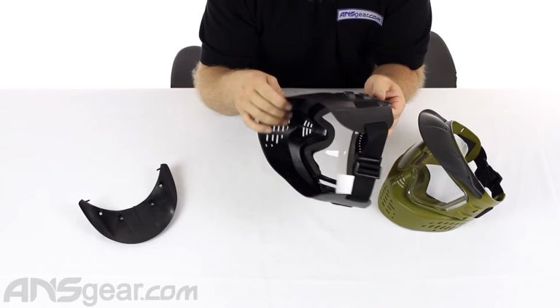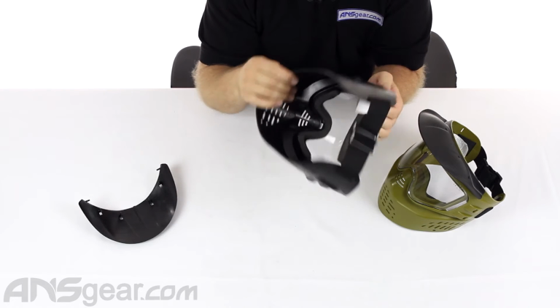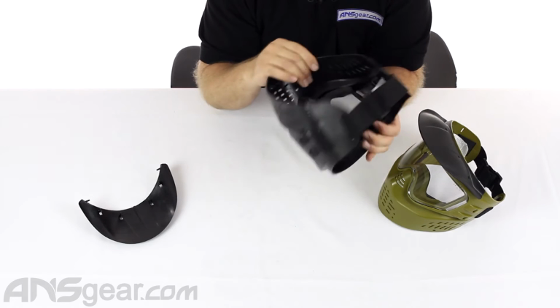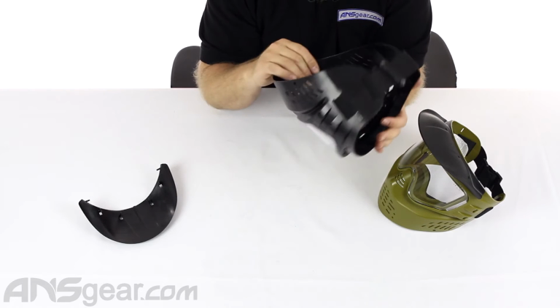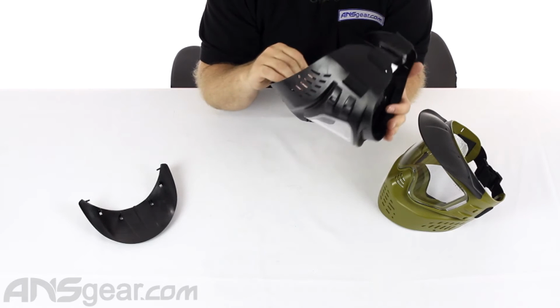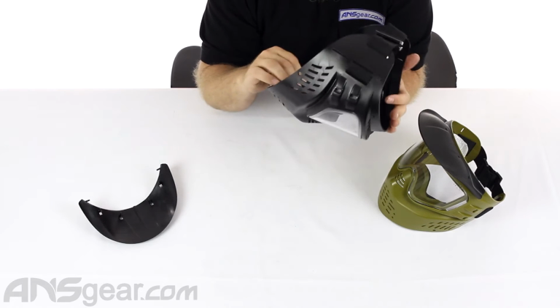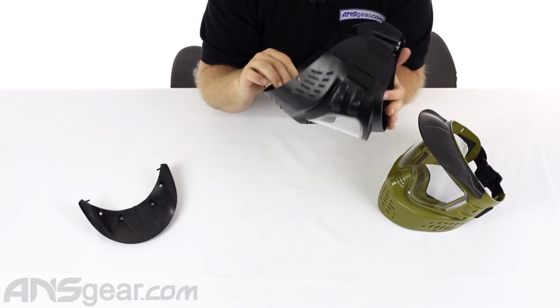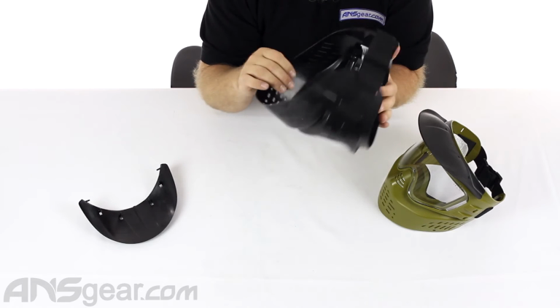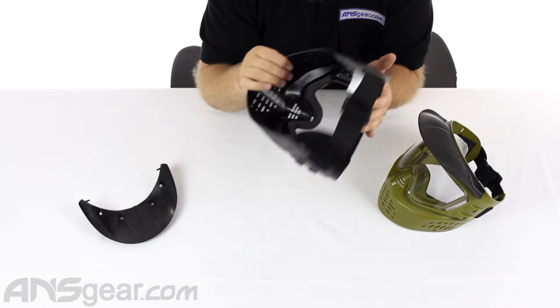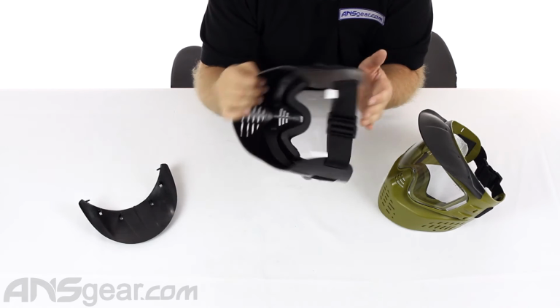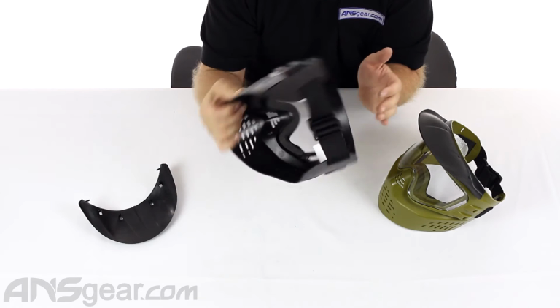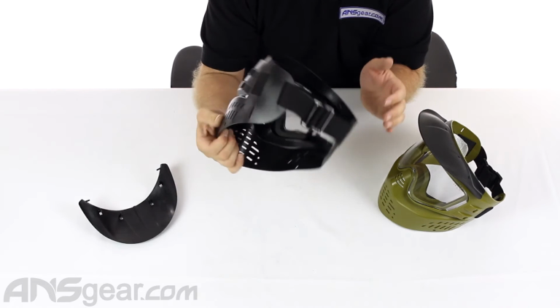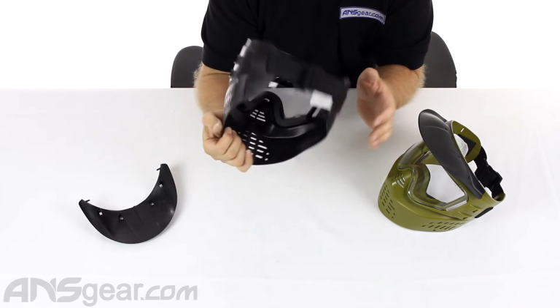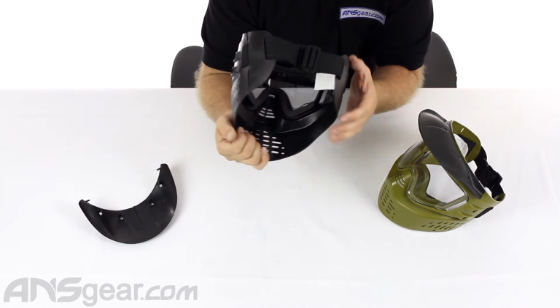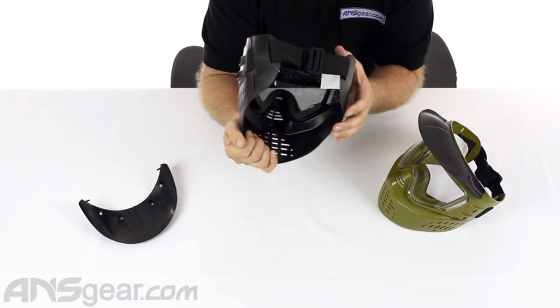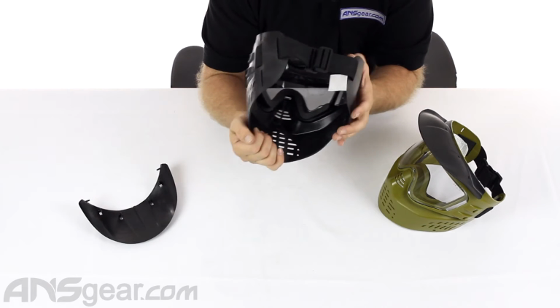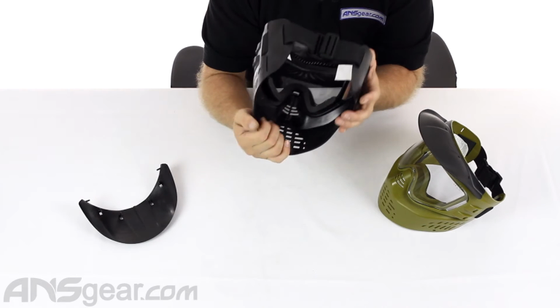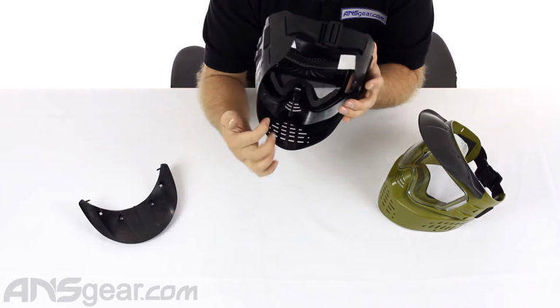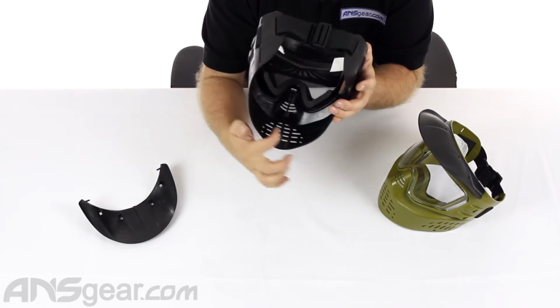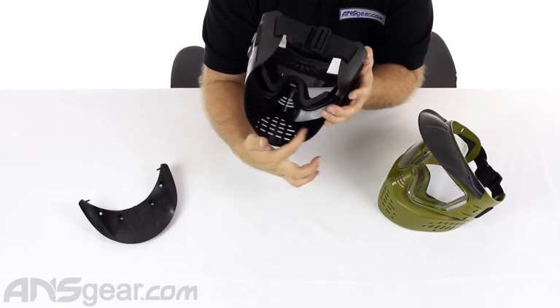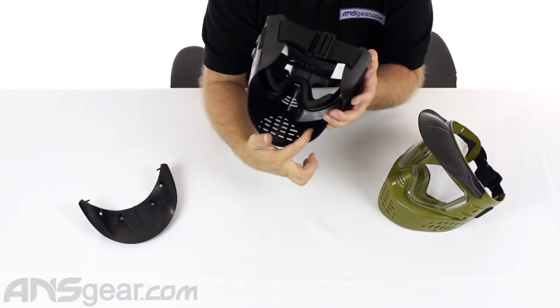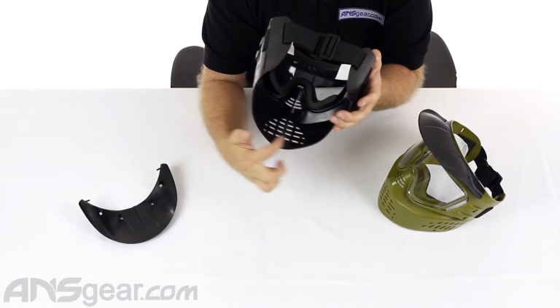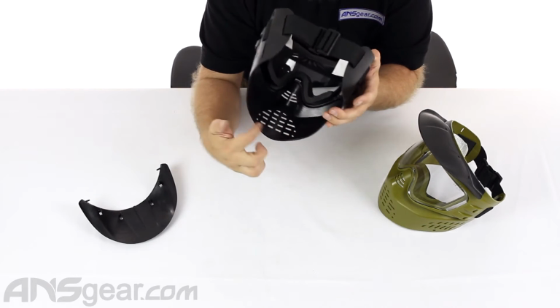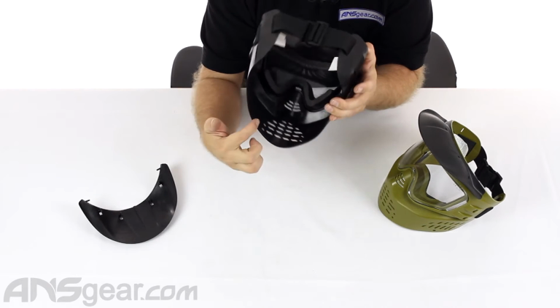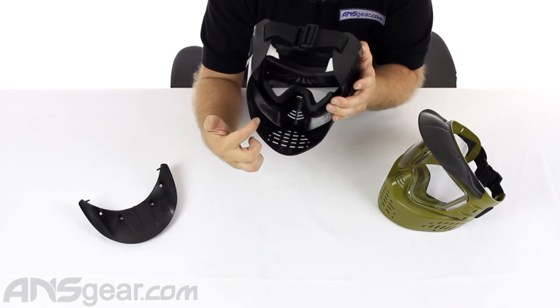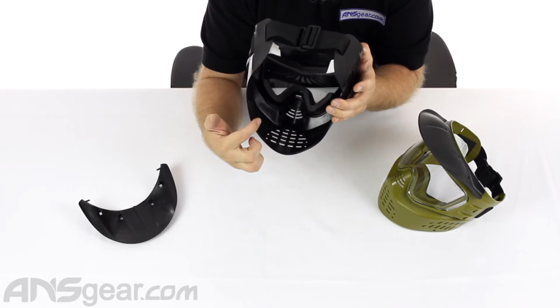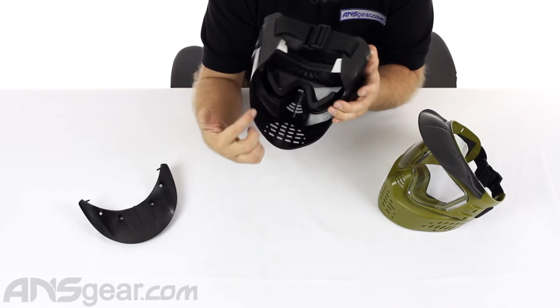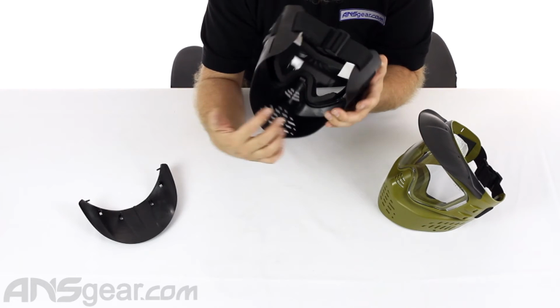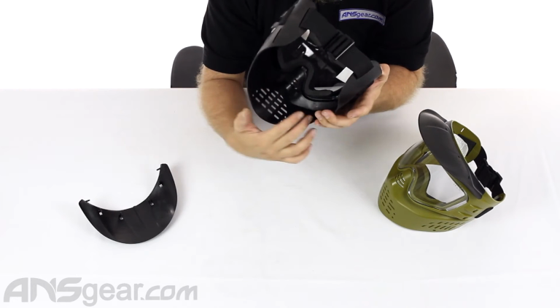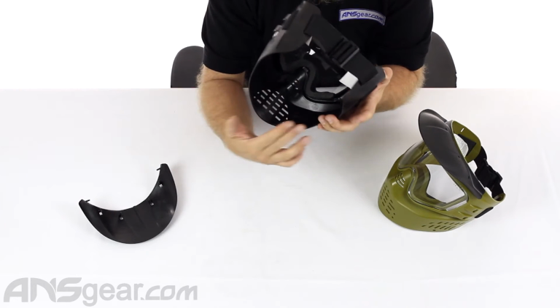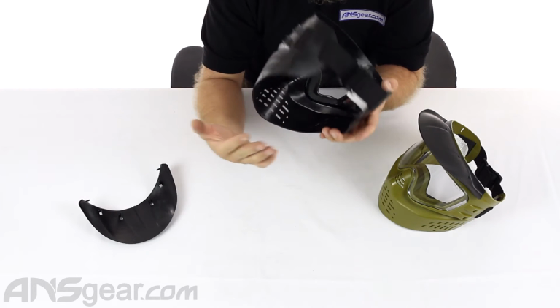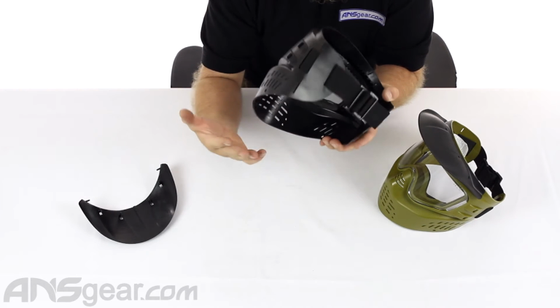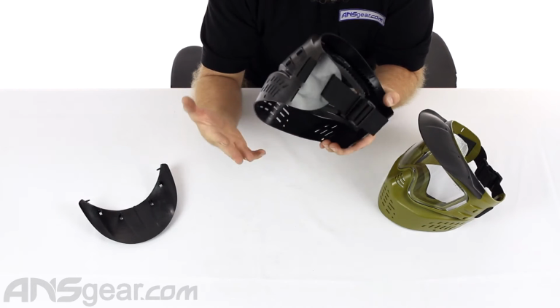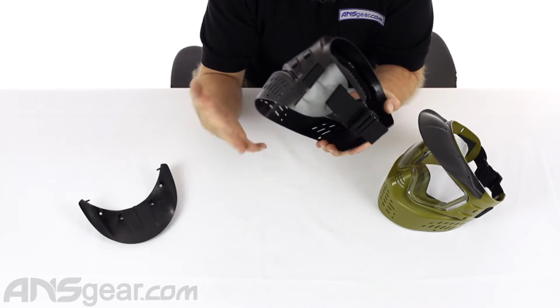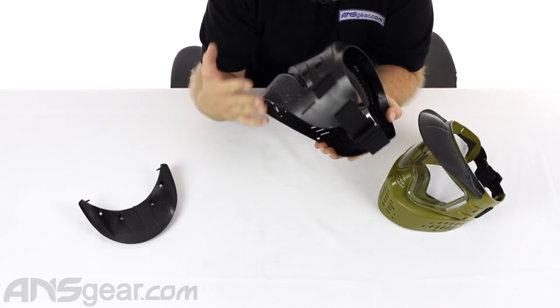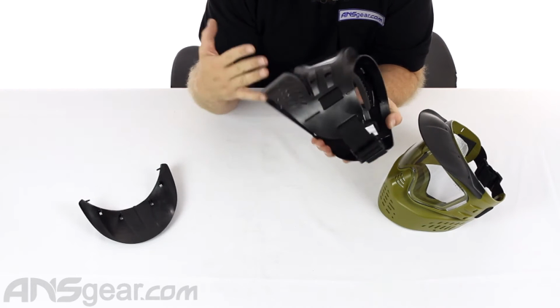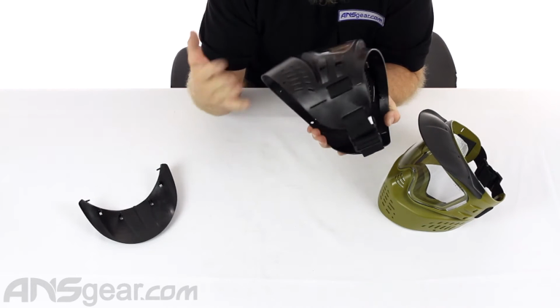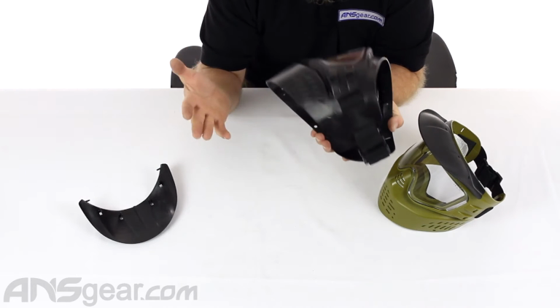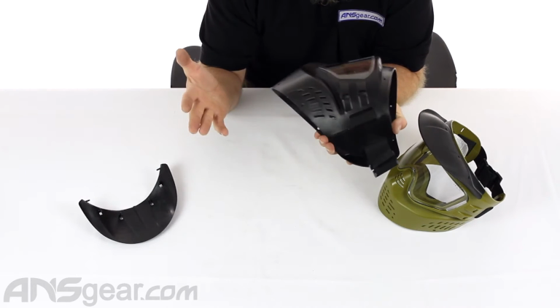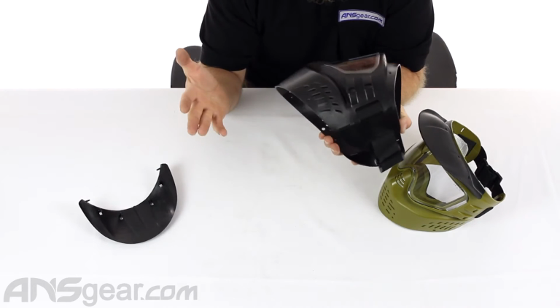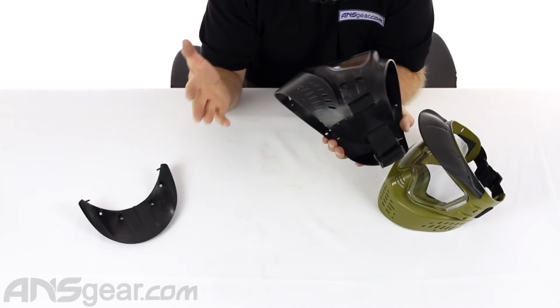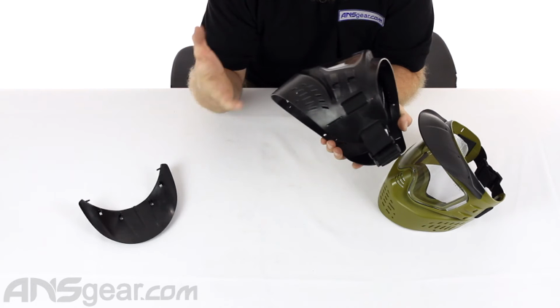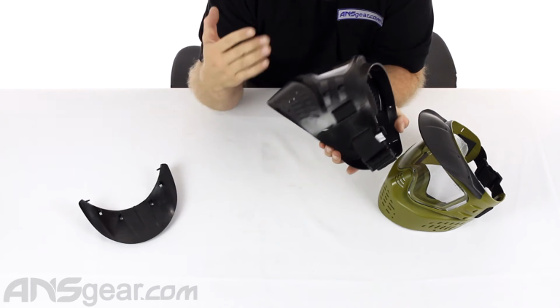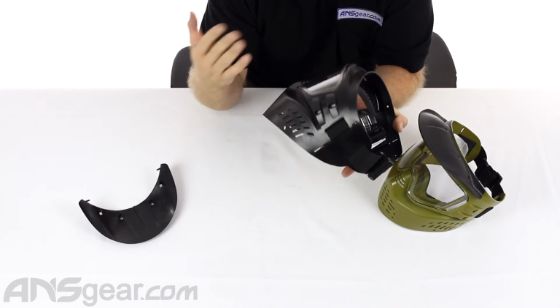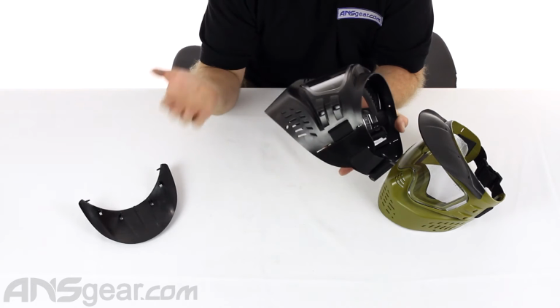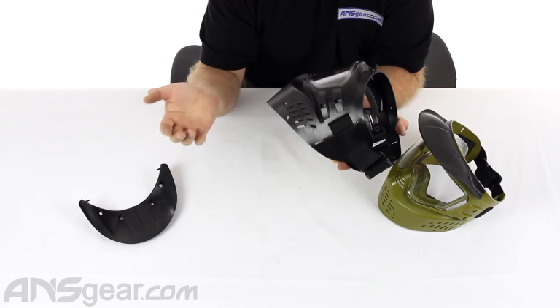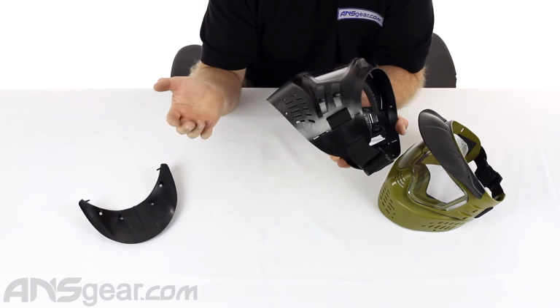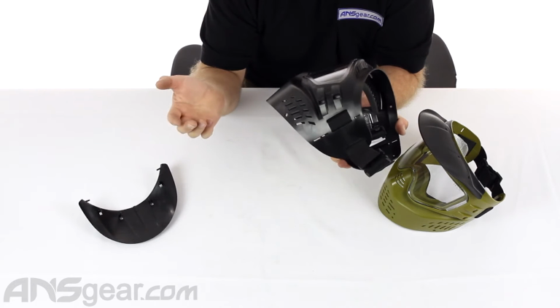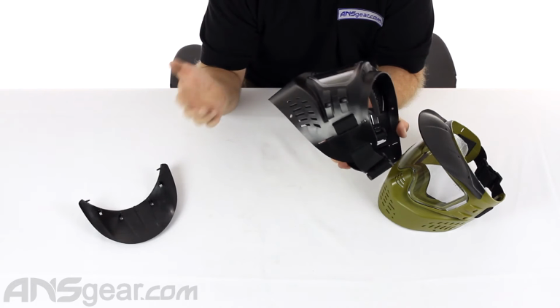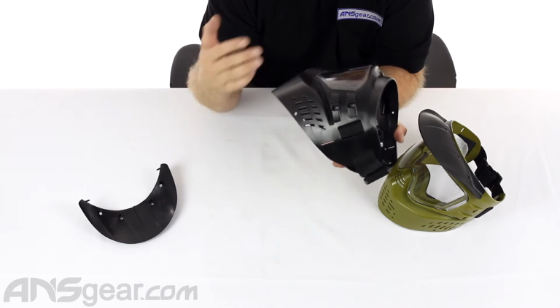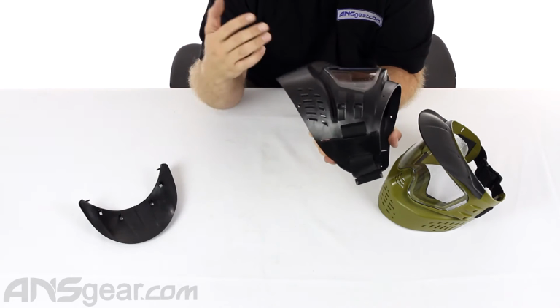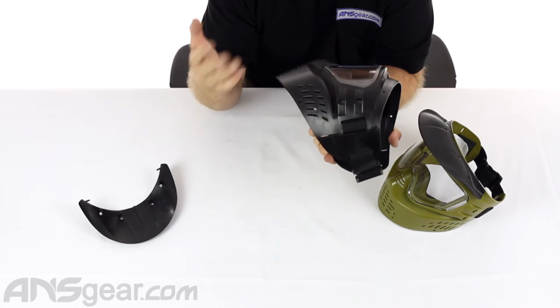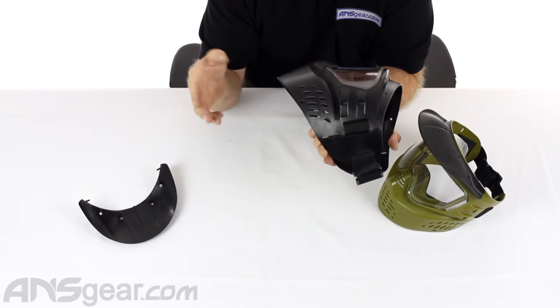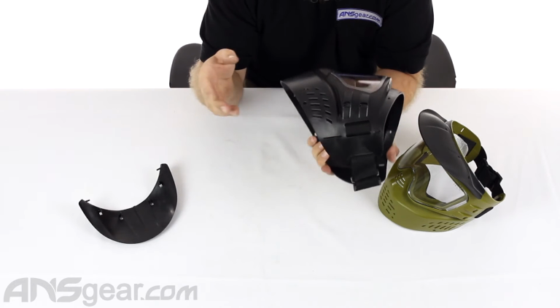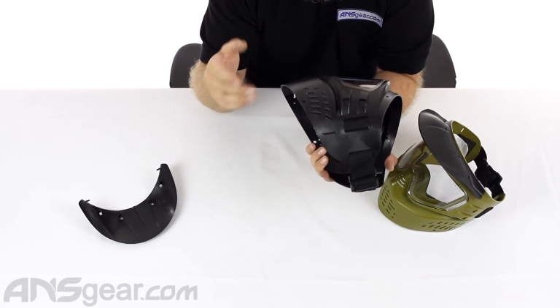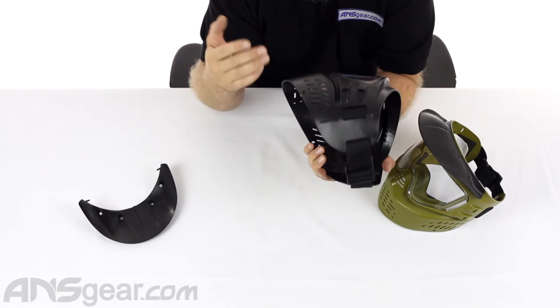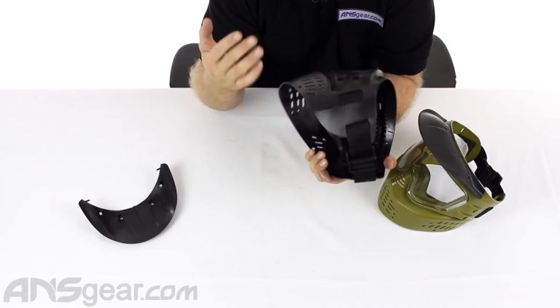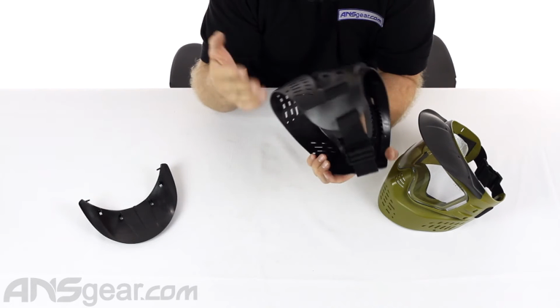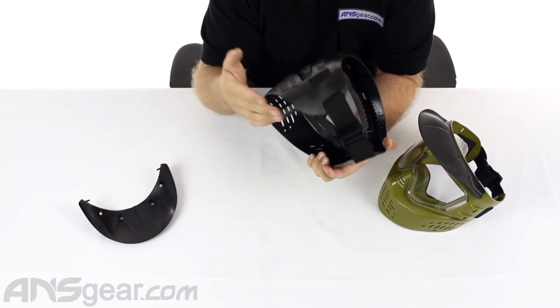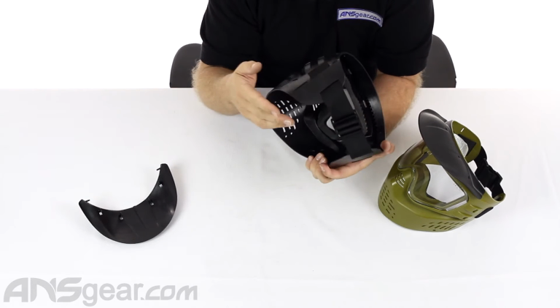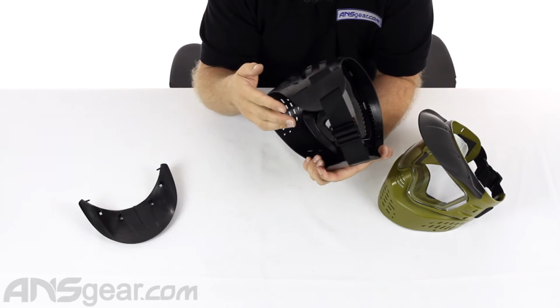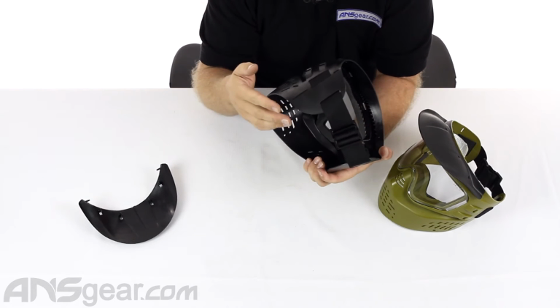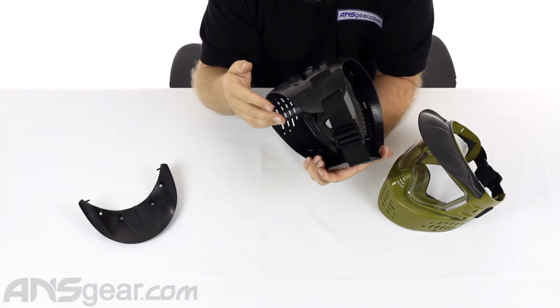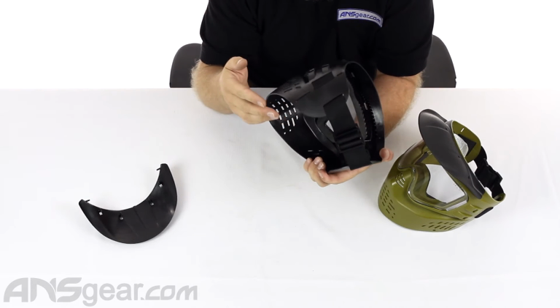Coming around to the bottom, it's got a lot of holes. It's got good venting in it so it's easy to talk through, easy to breathe through, easy to hear through.